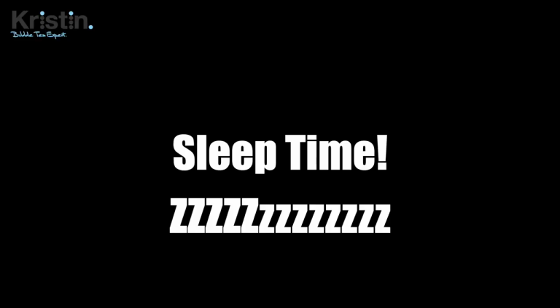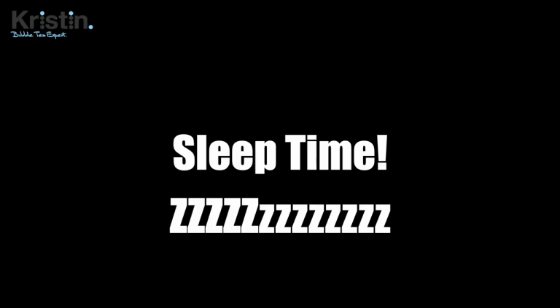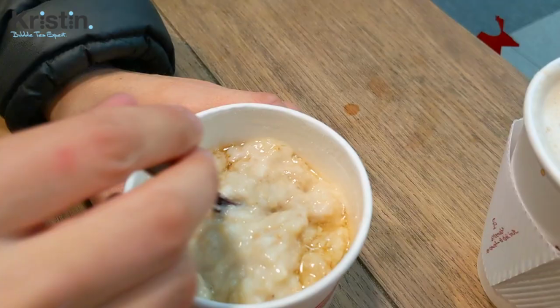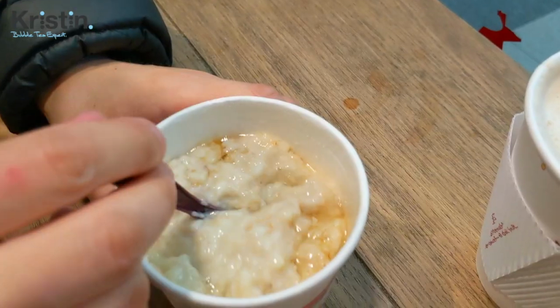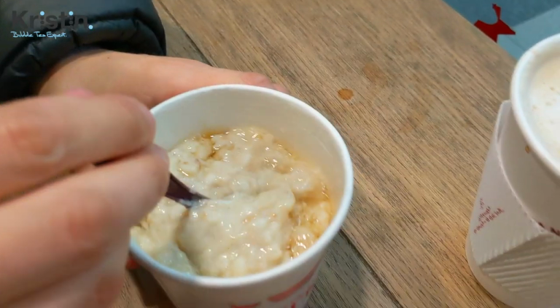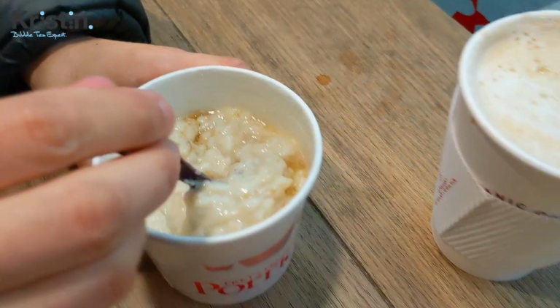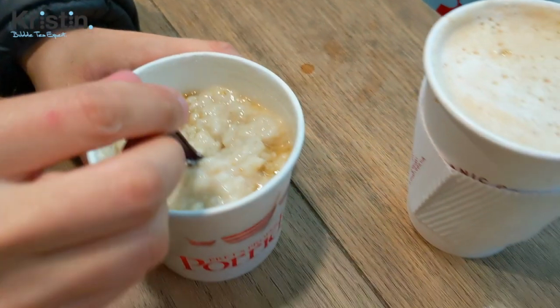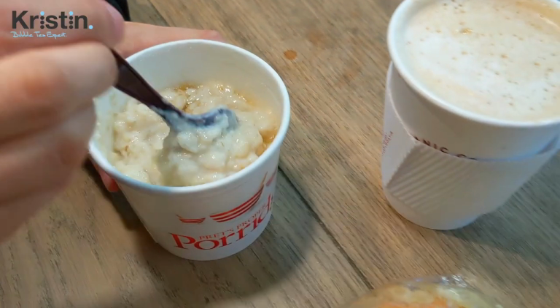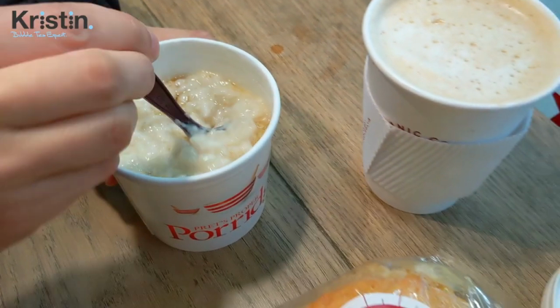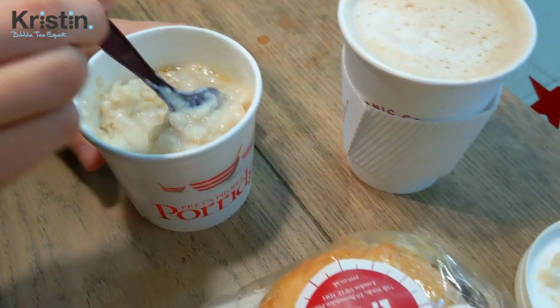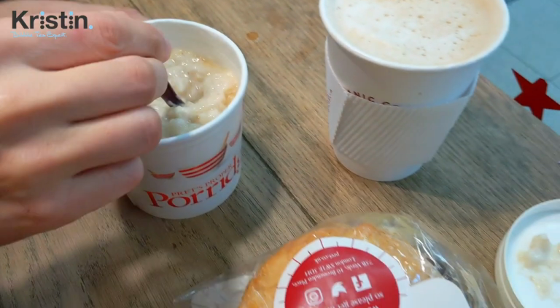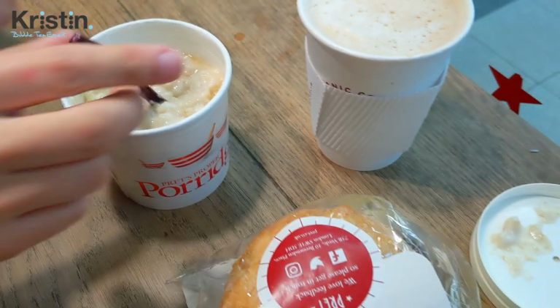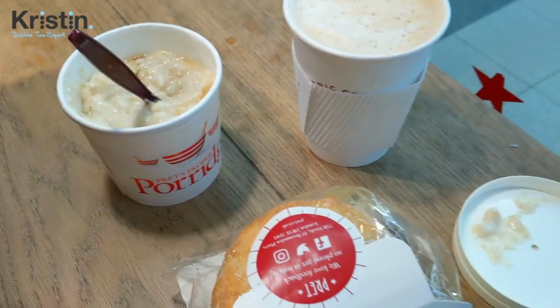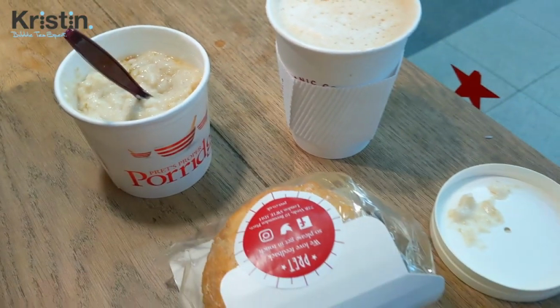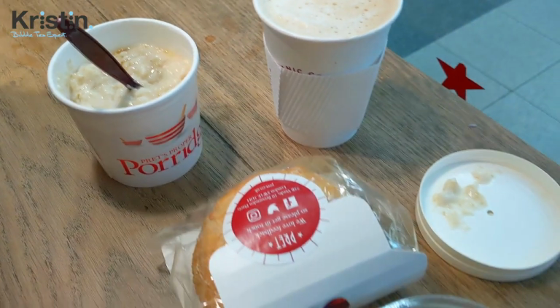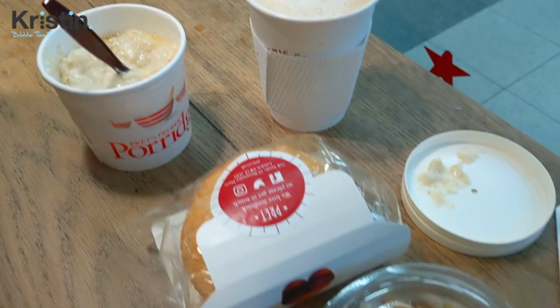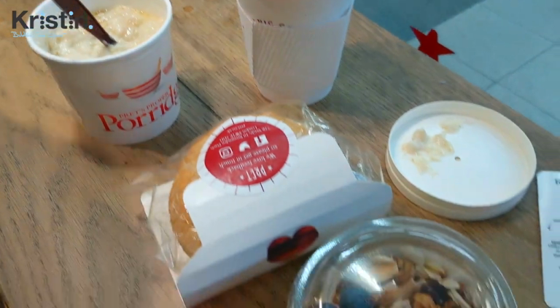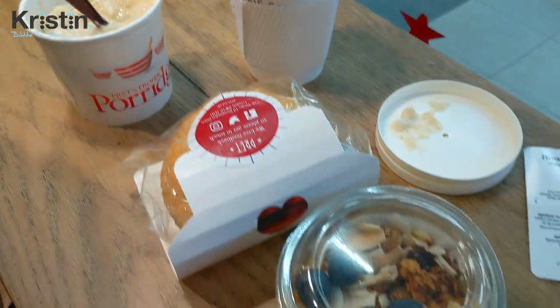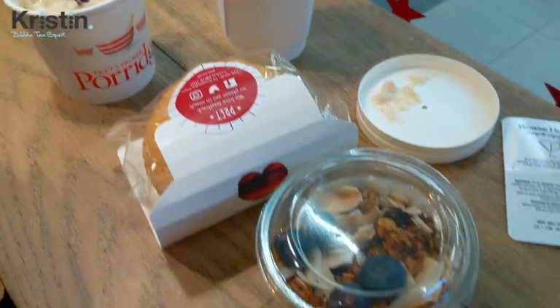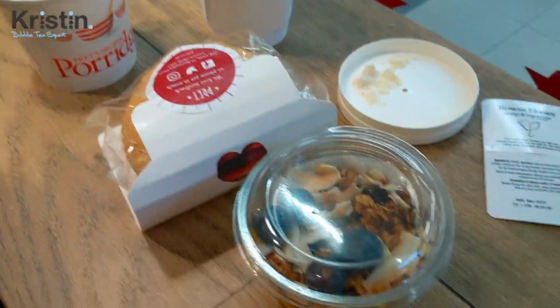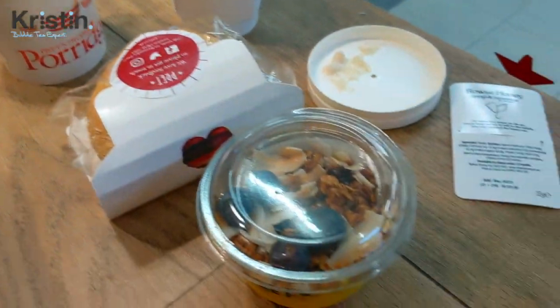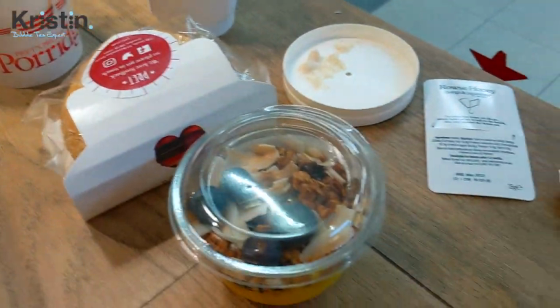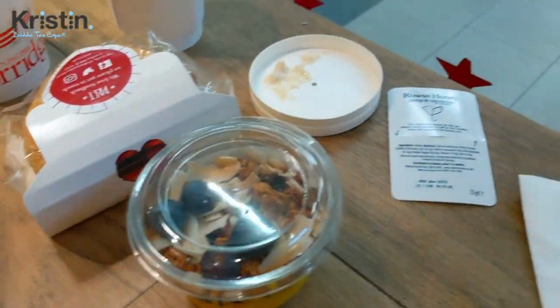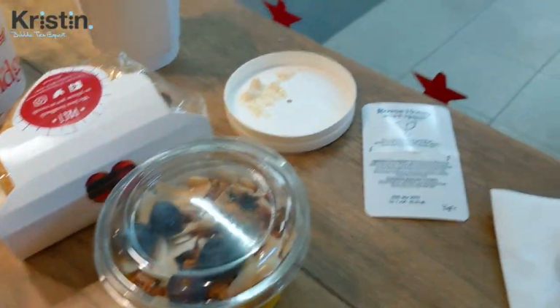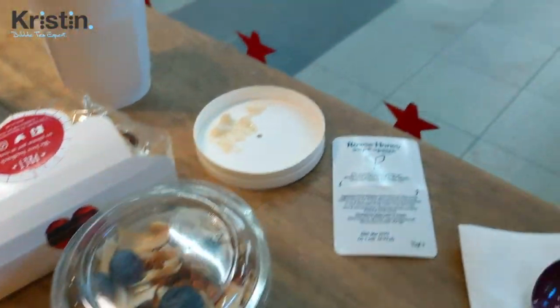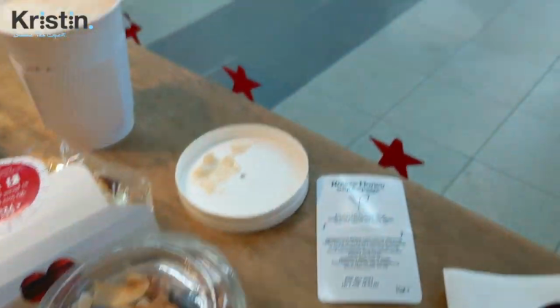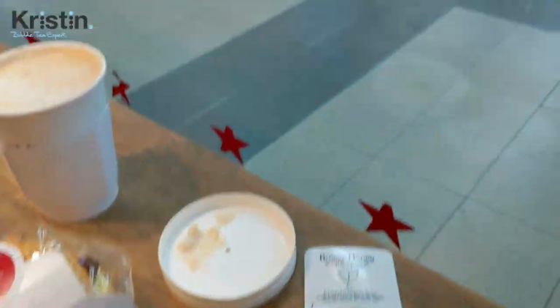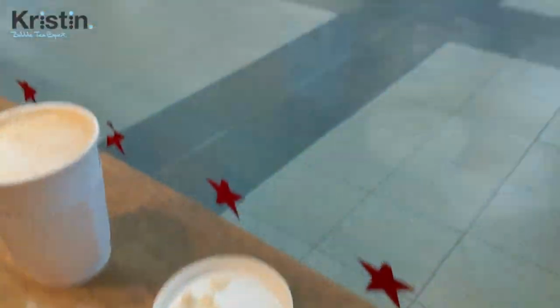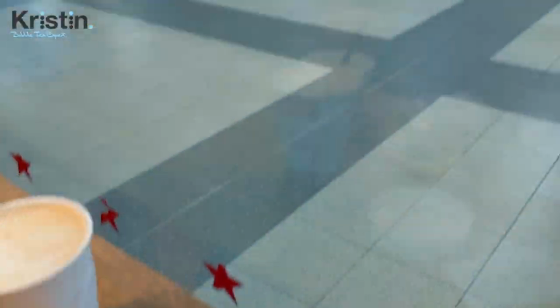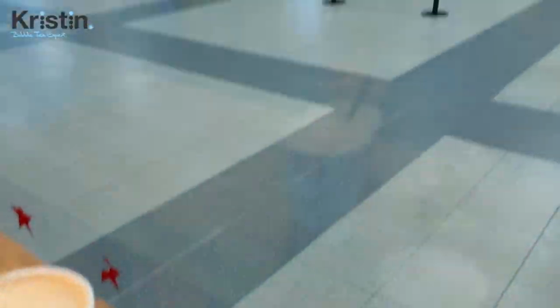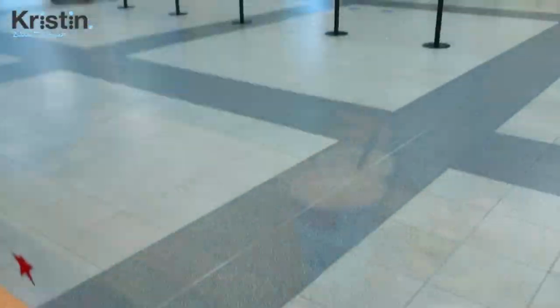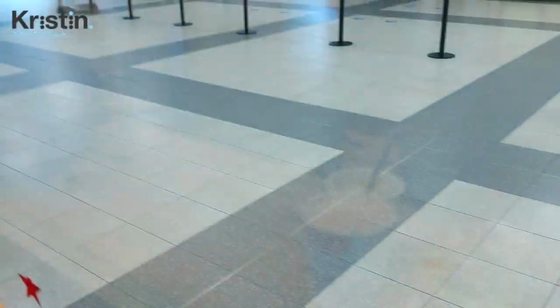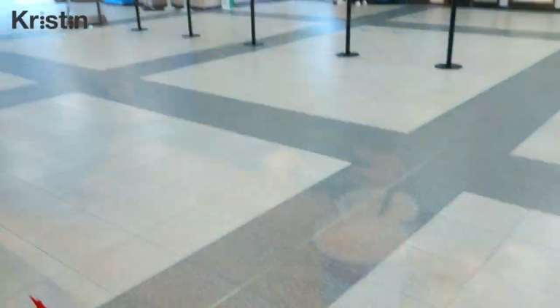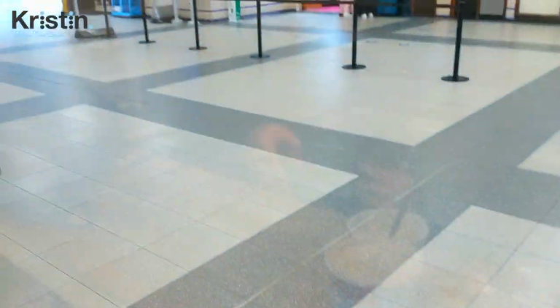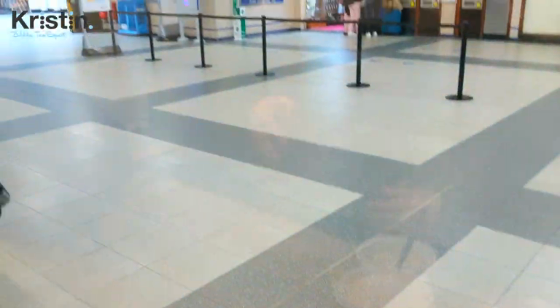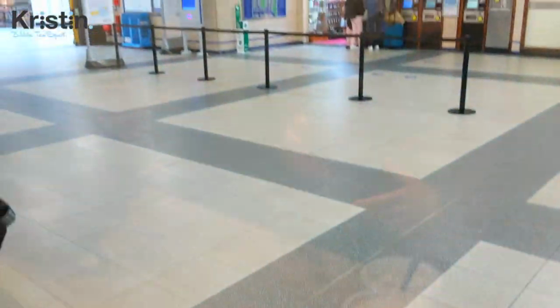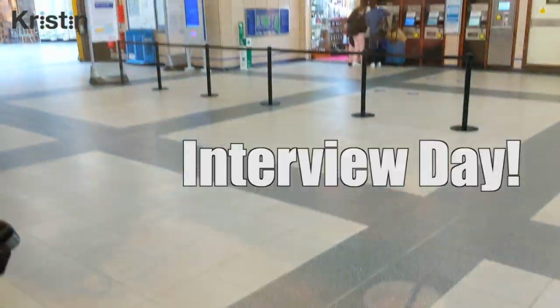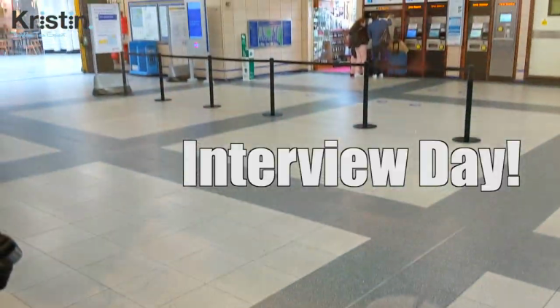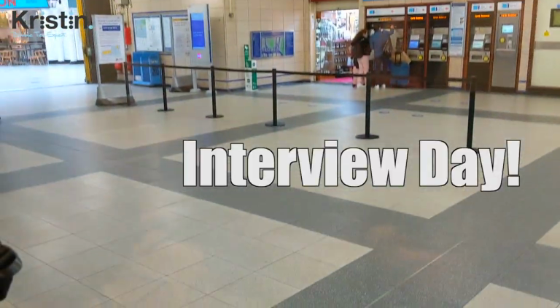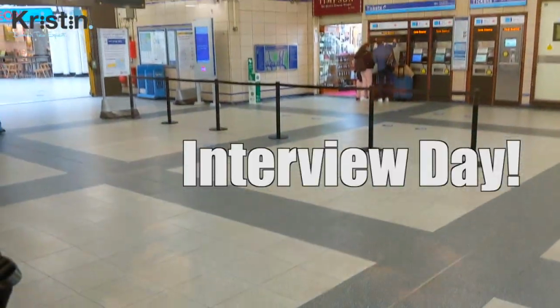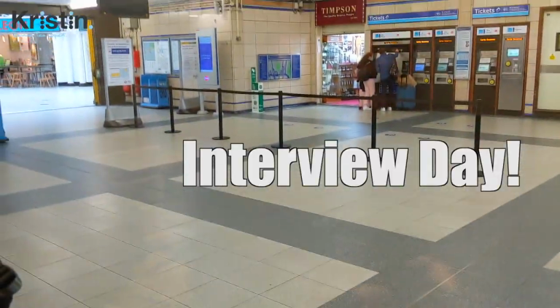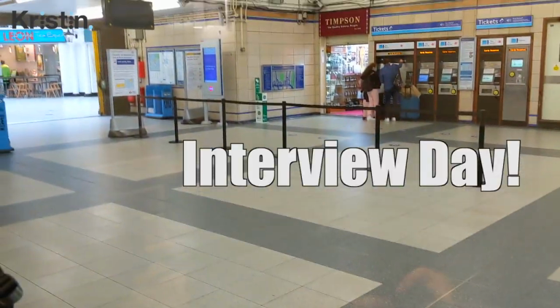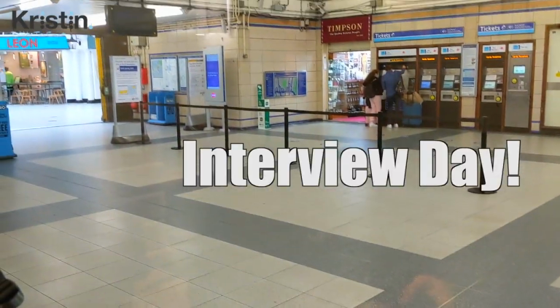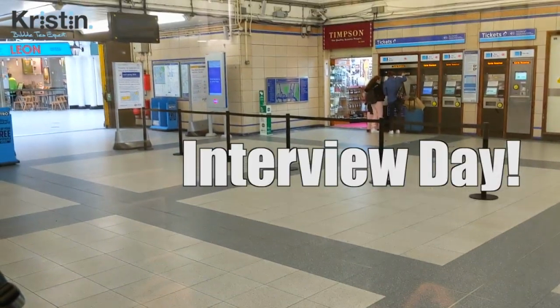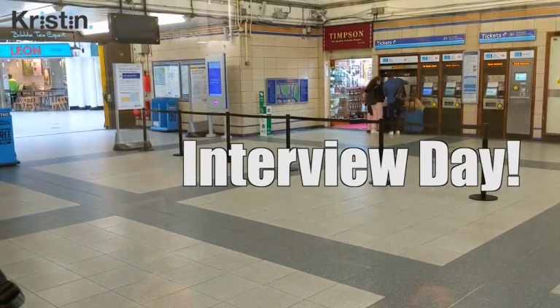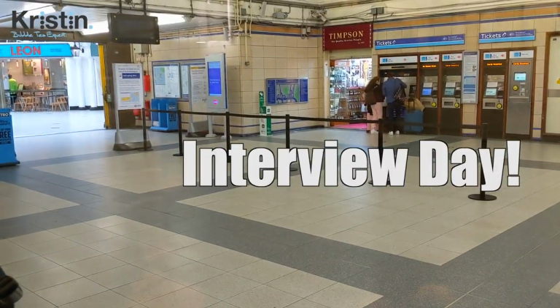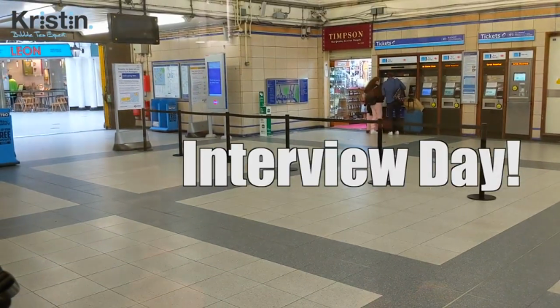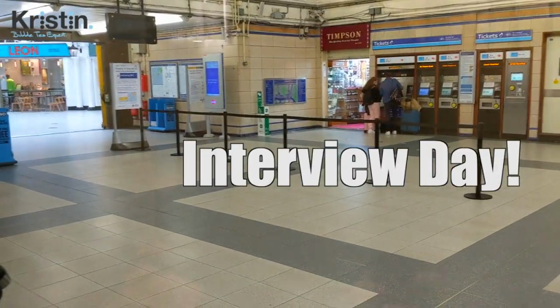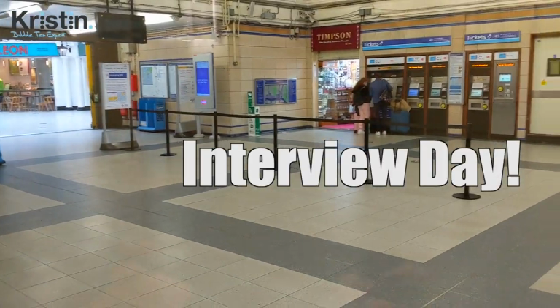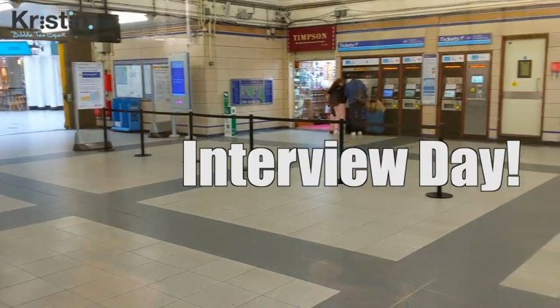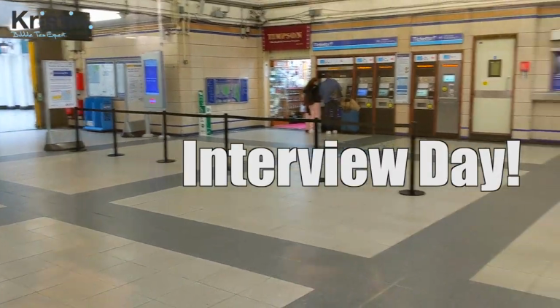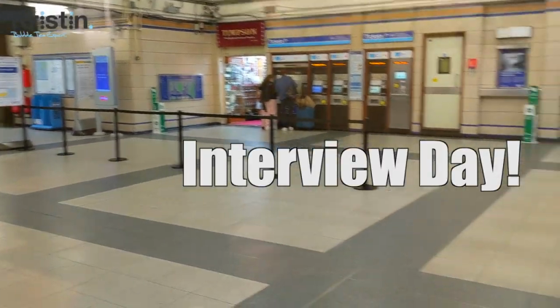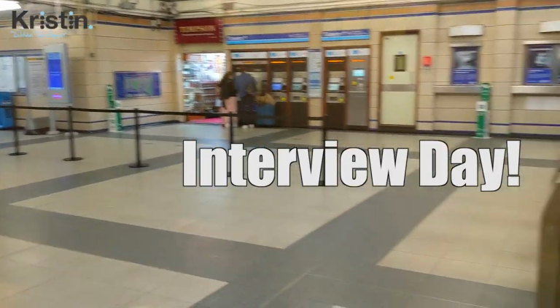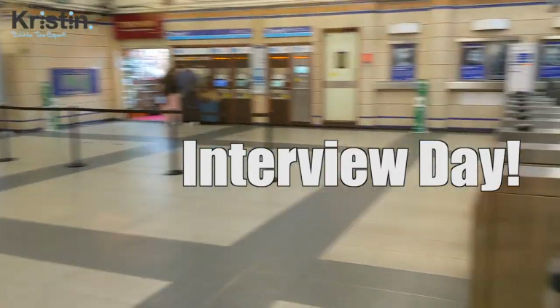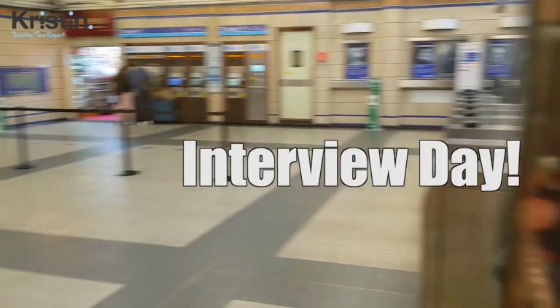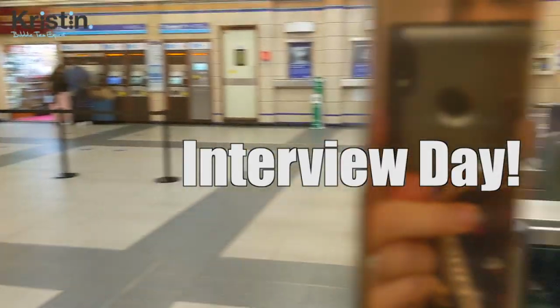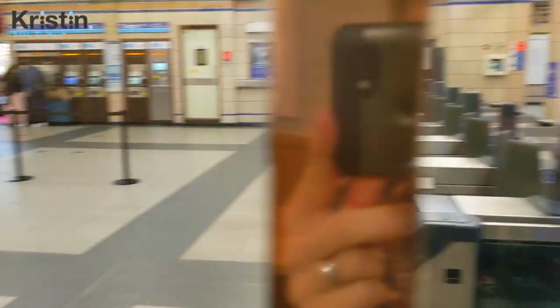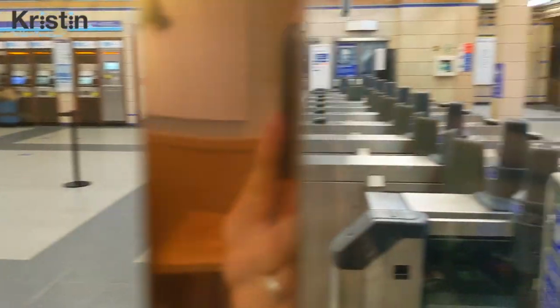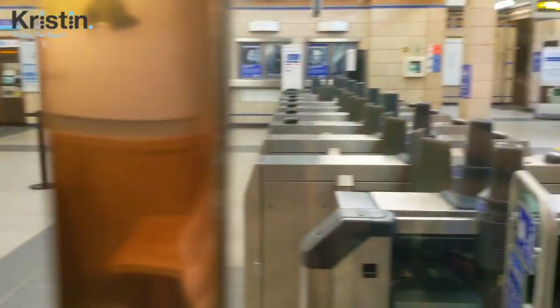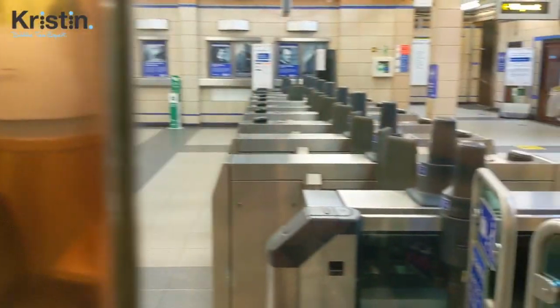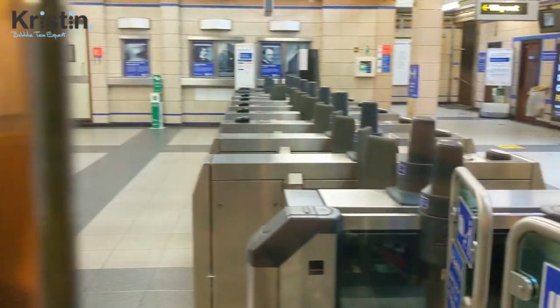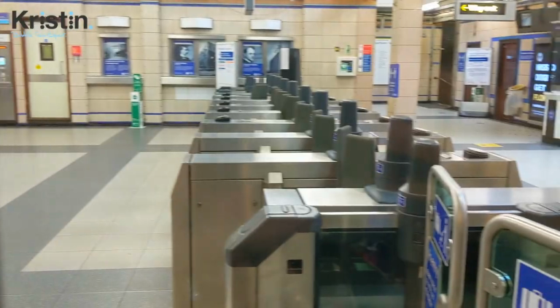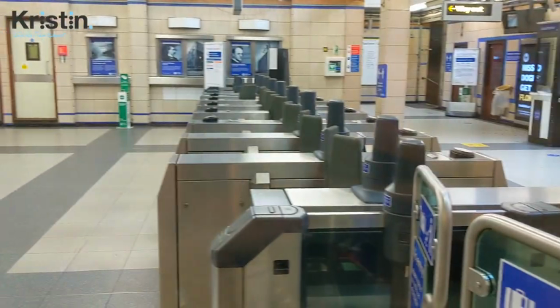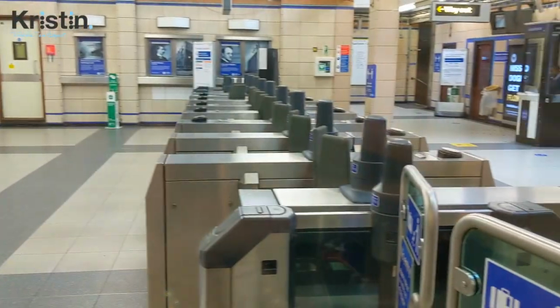I'm just grabbing a nice breakfast here at Pret before we head on the tube. Pretty quiet.